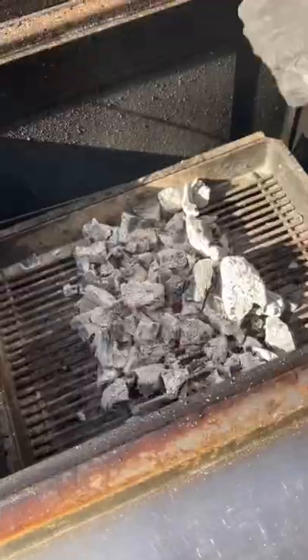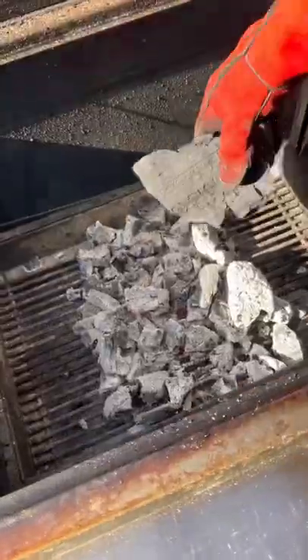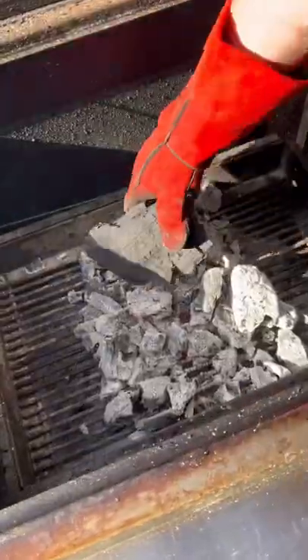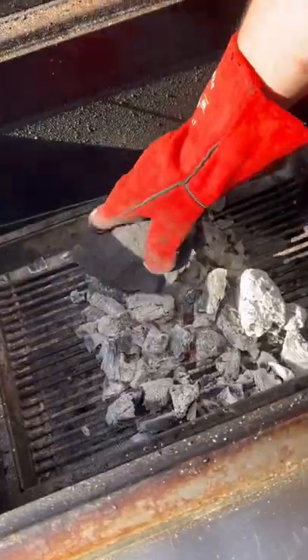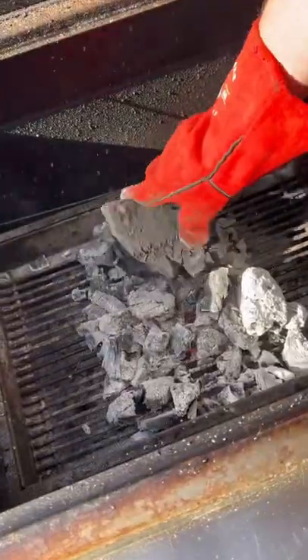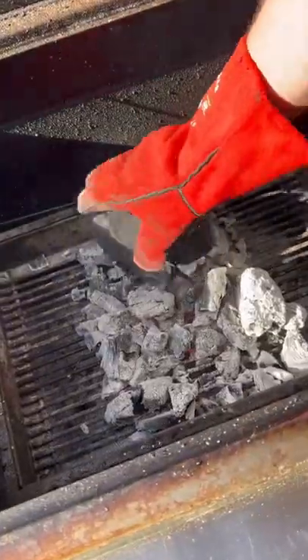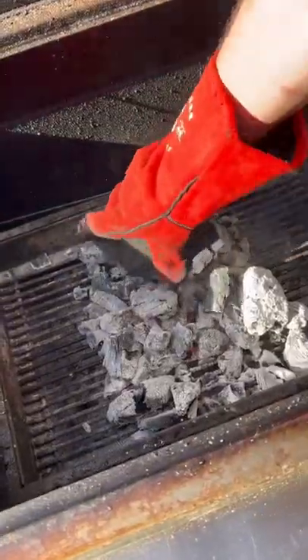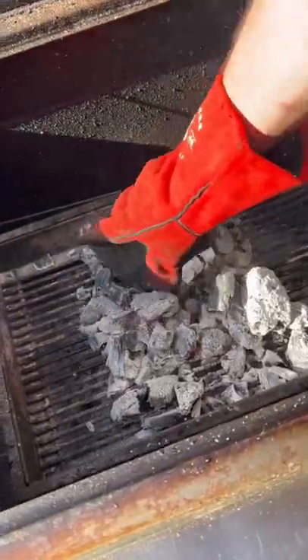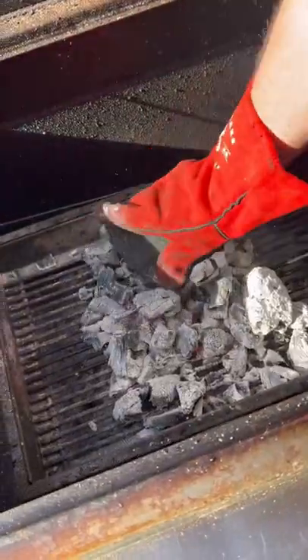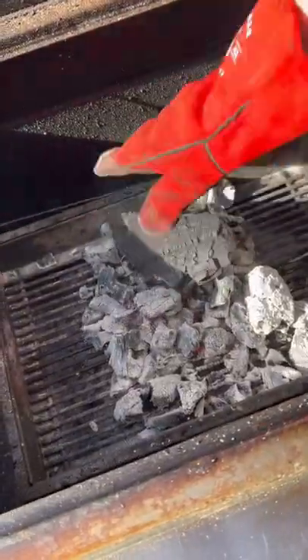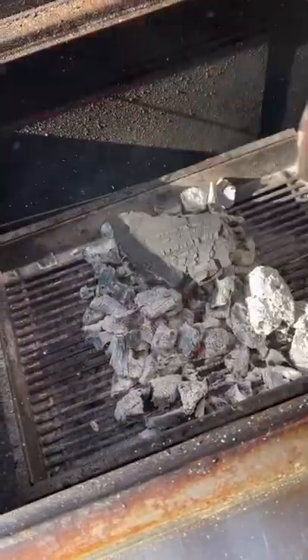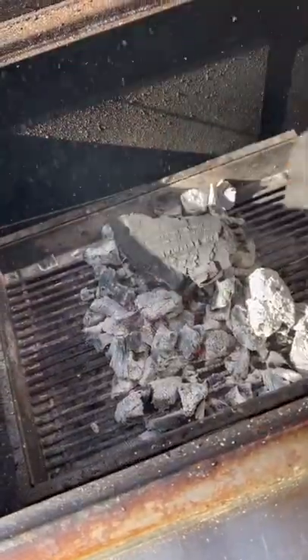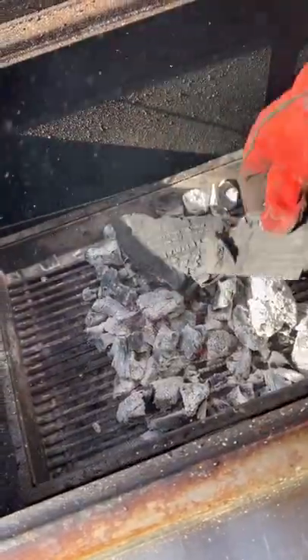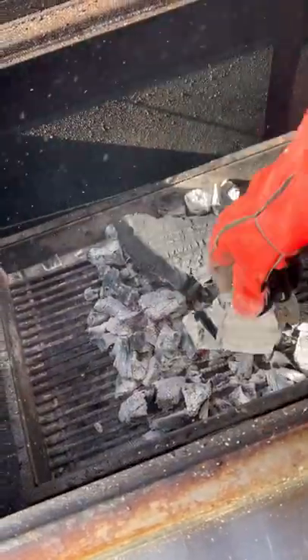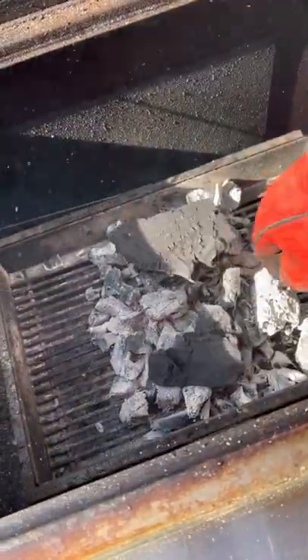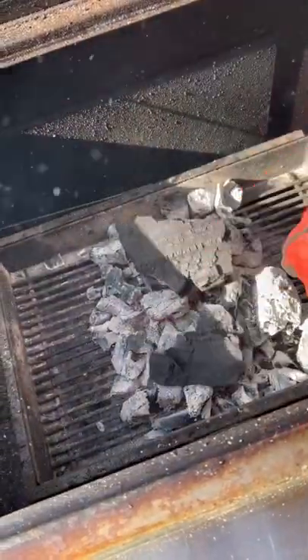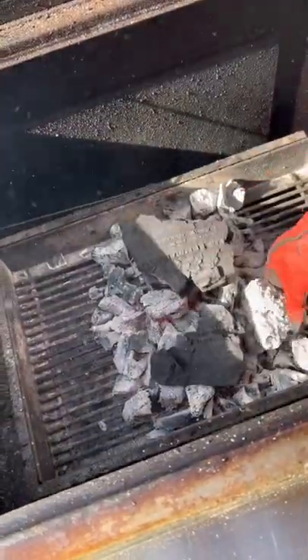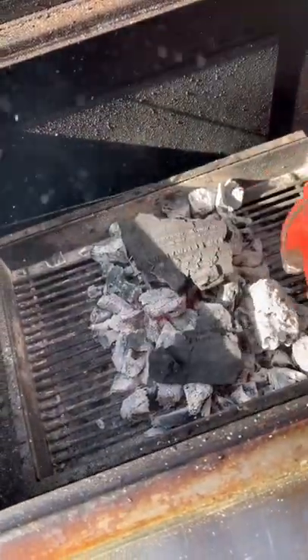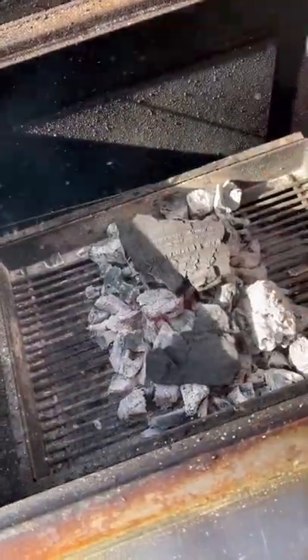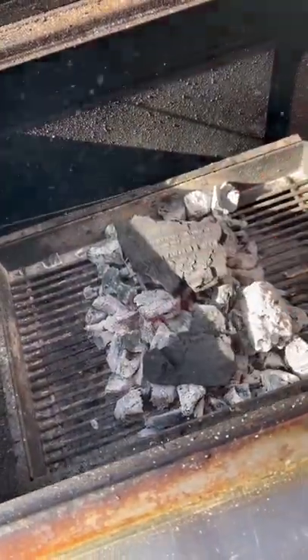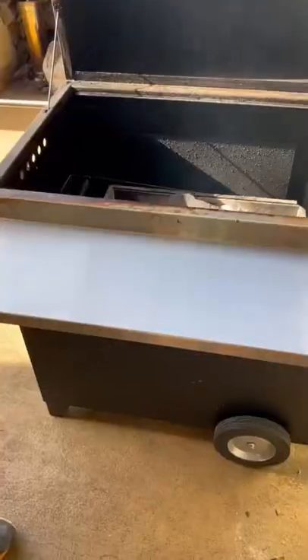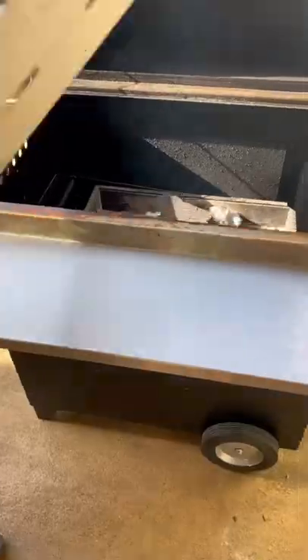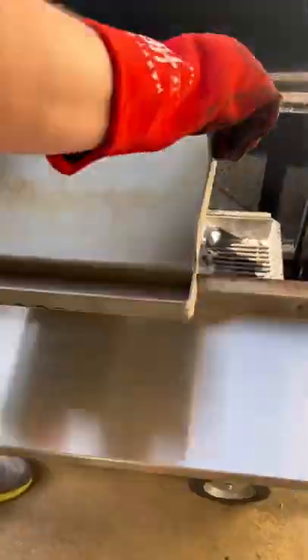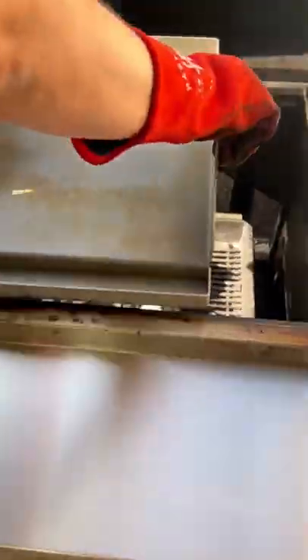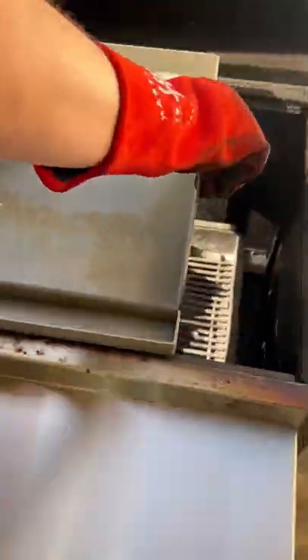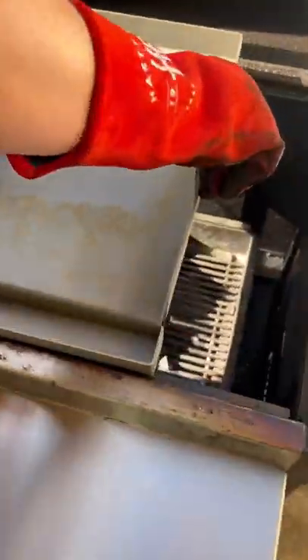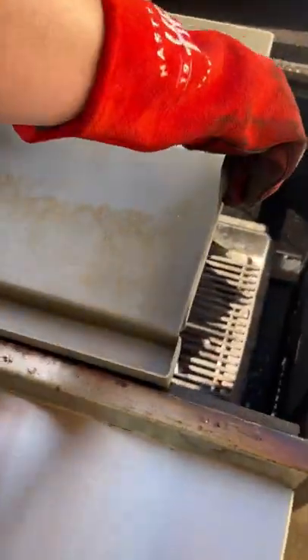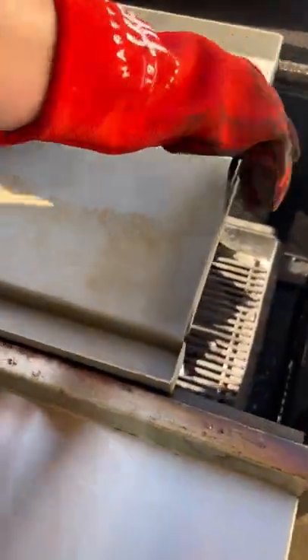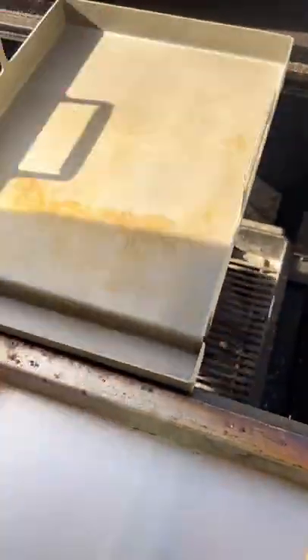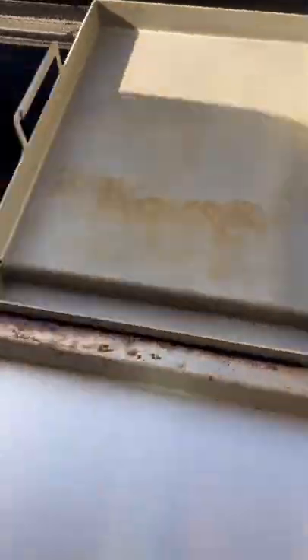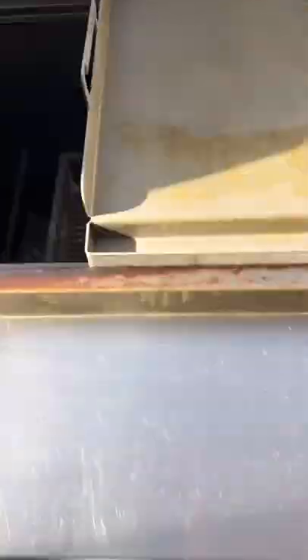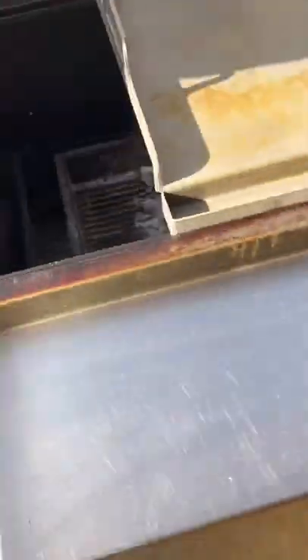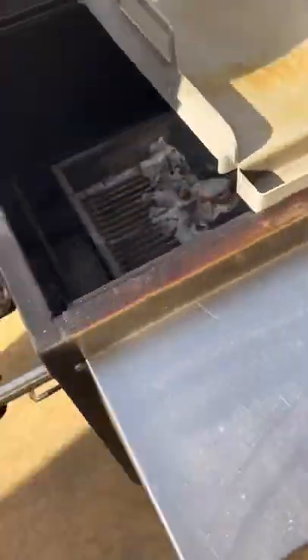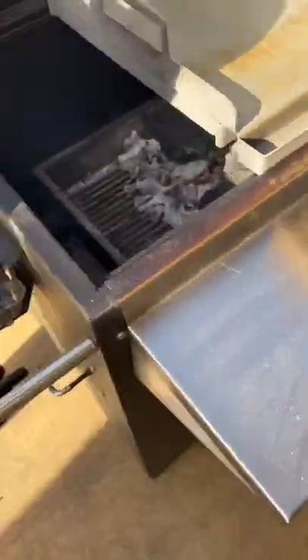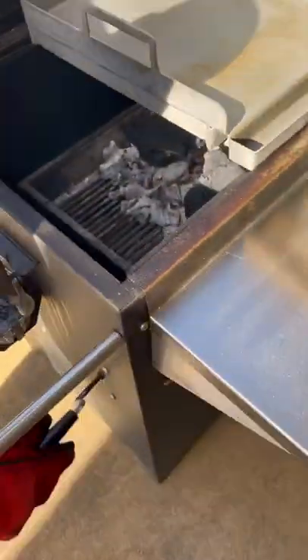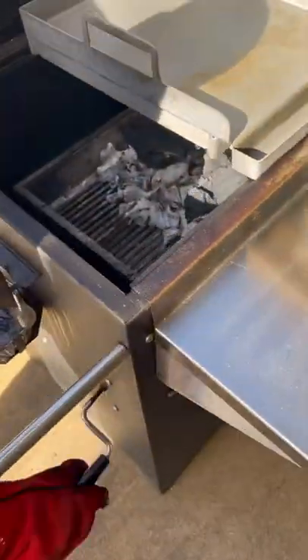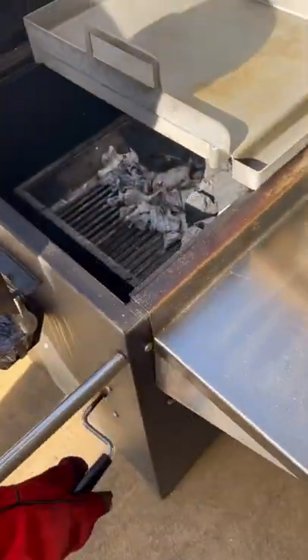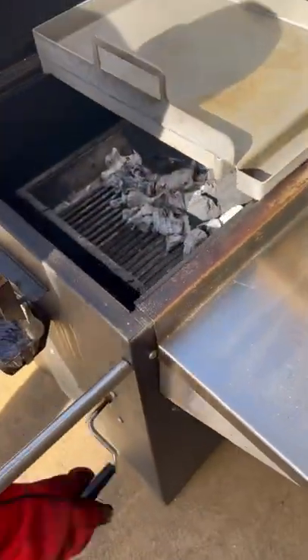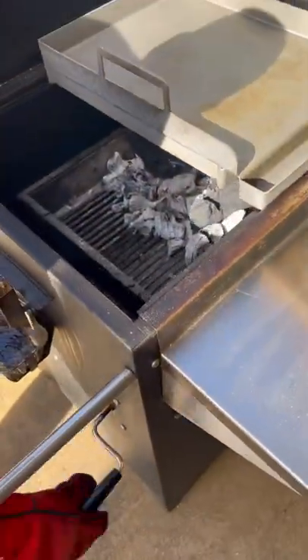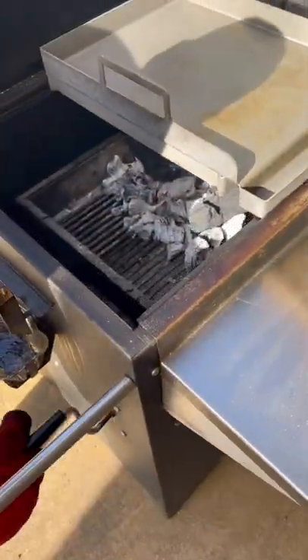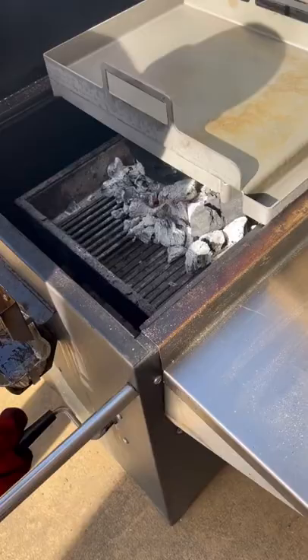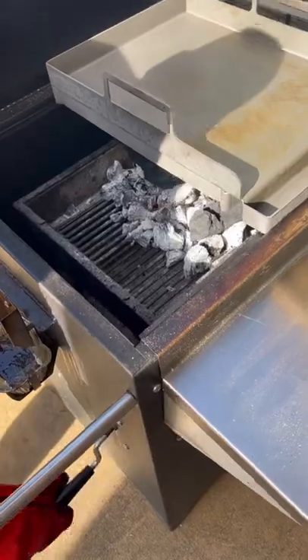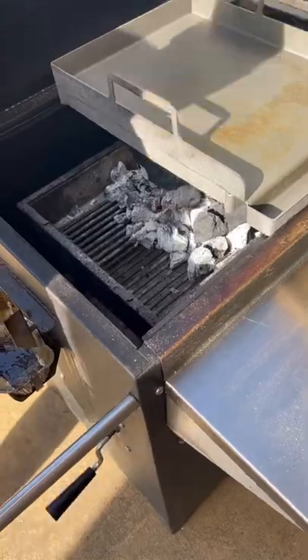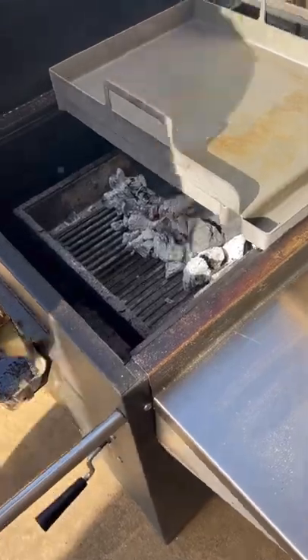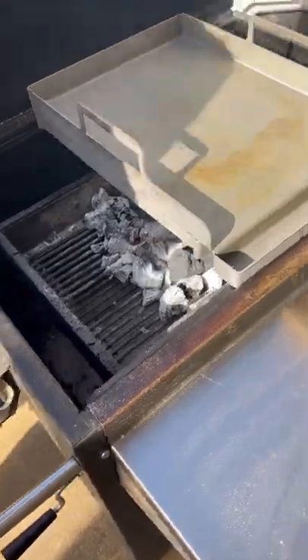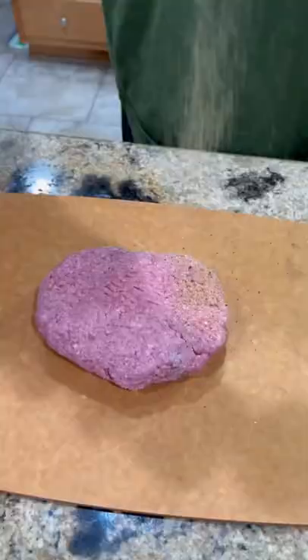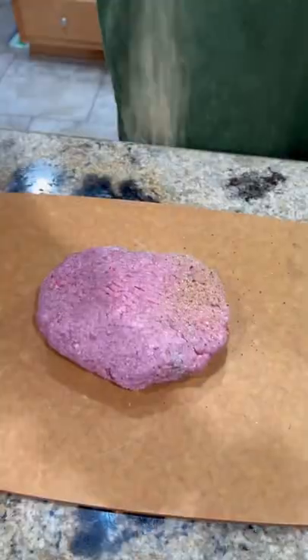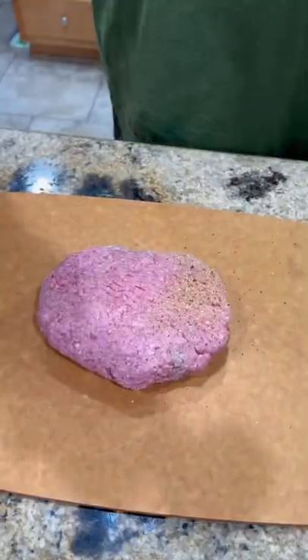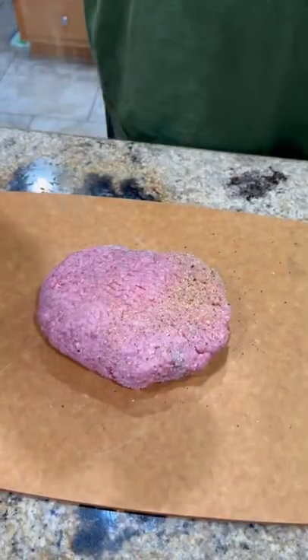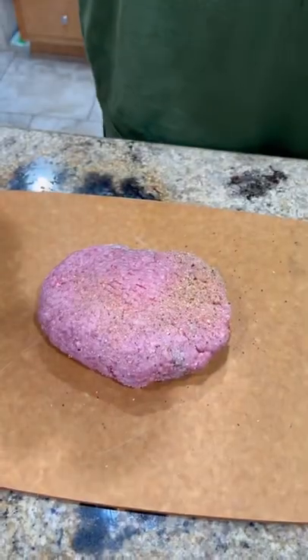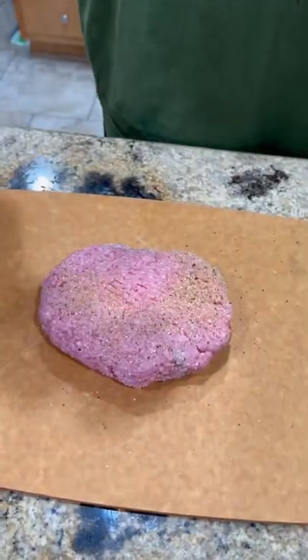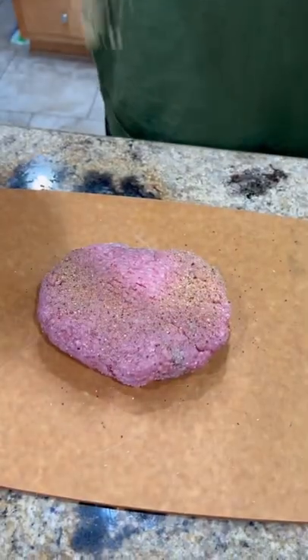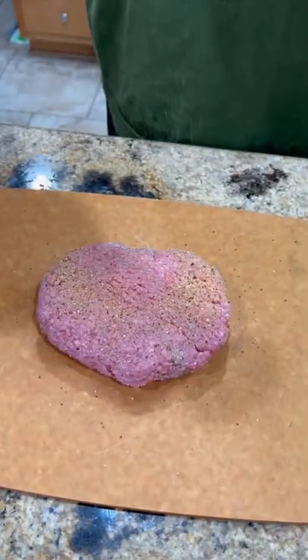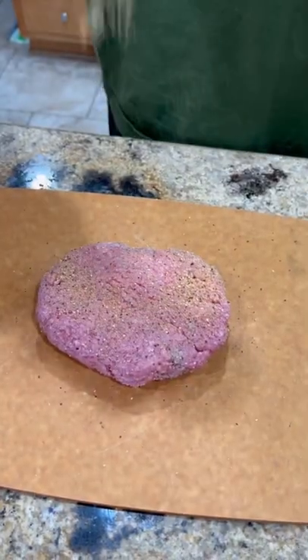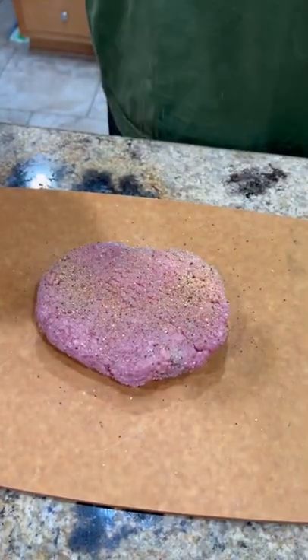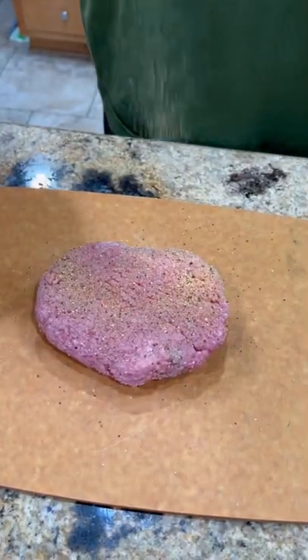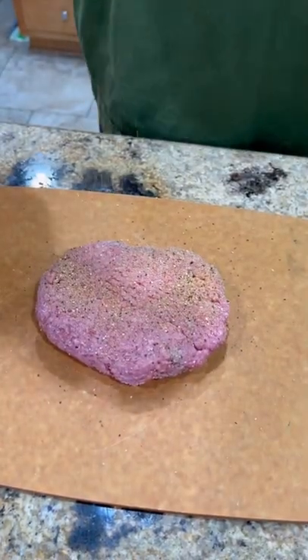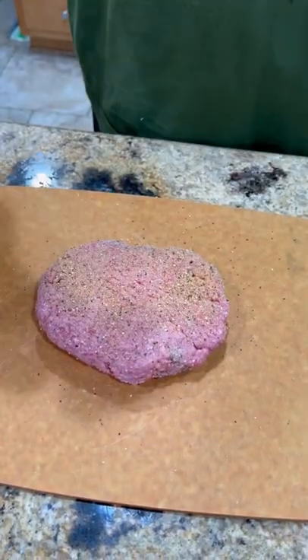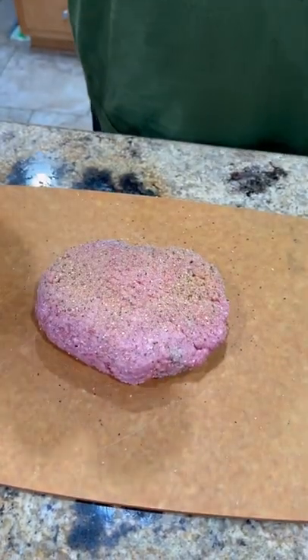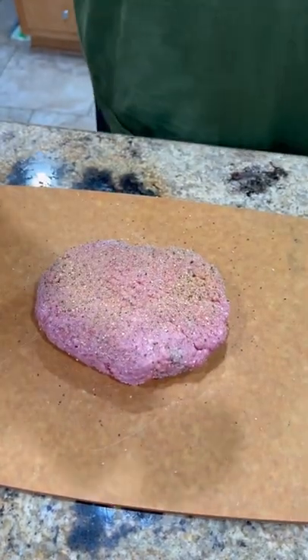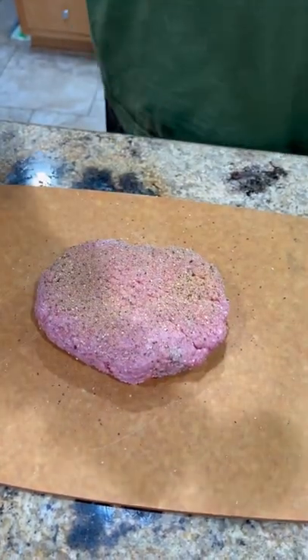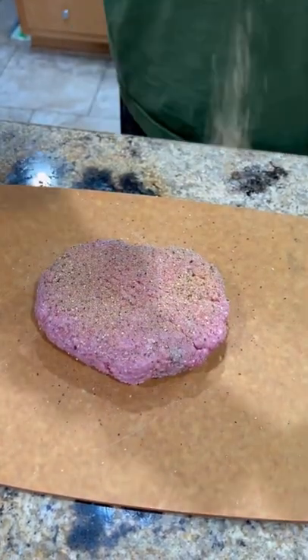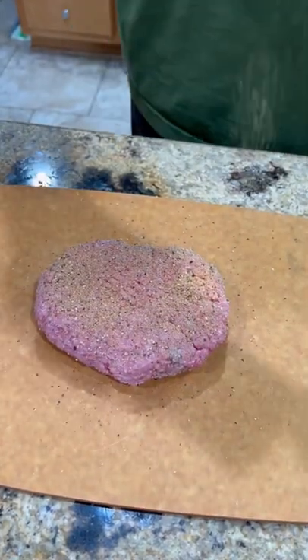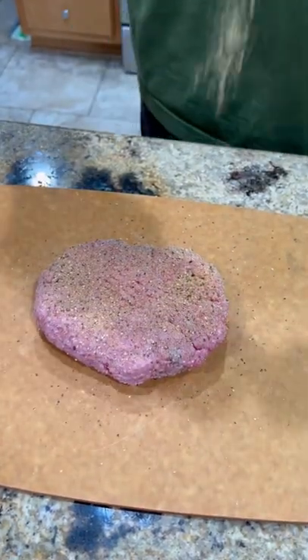Throw a couple more lumps of coal on there using the old flat top. Raise that coal back up underneath it and let it get hot.